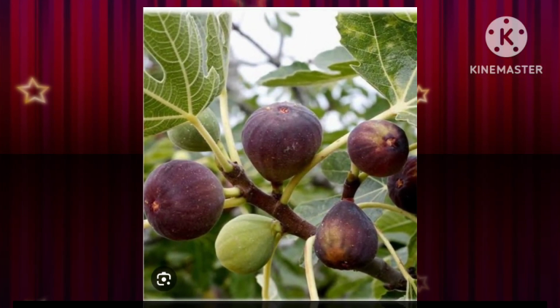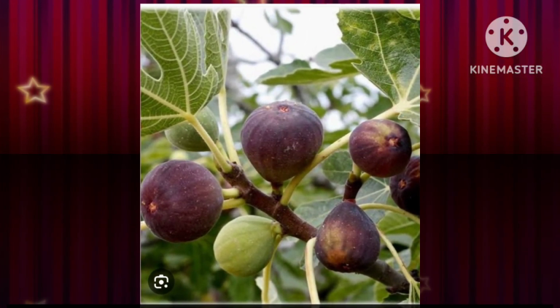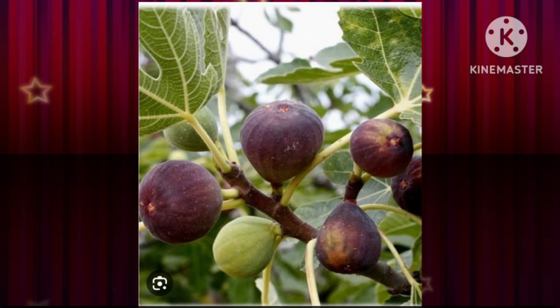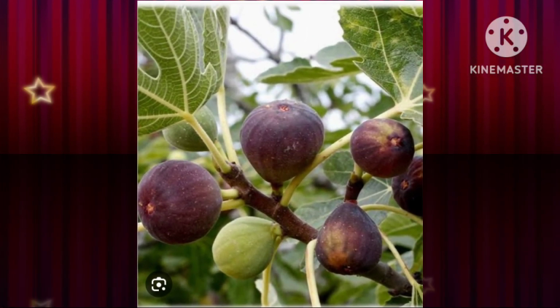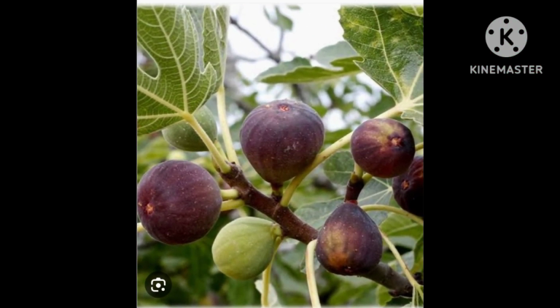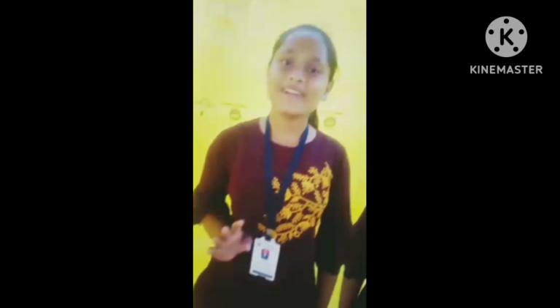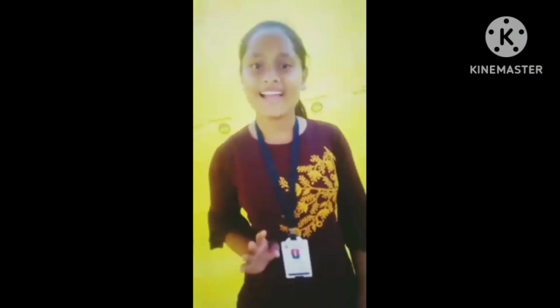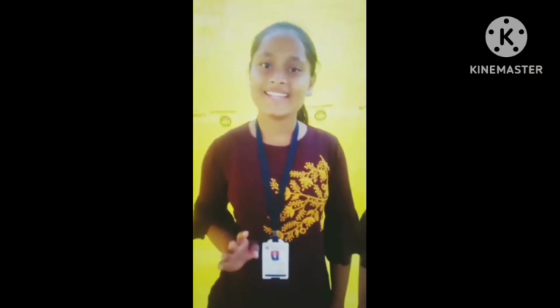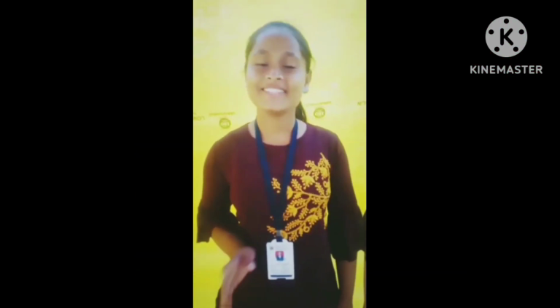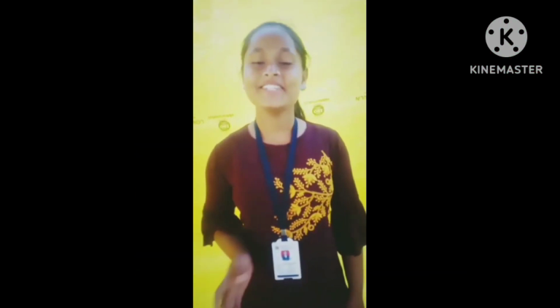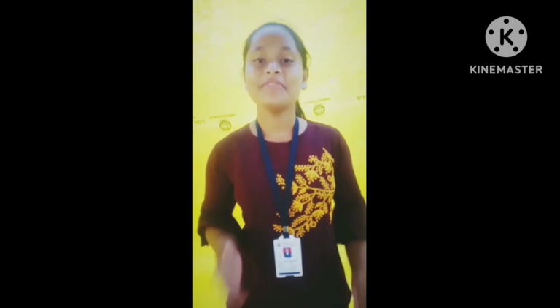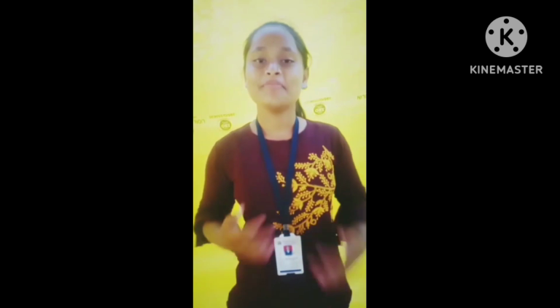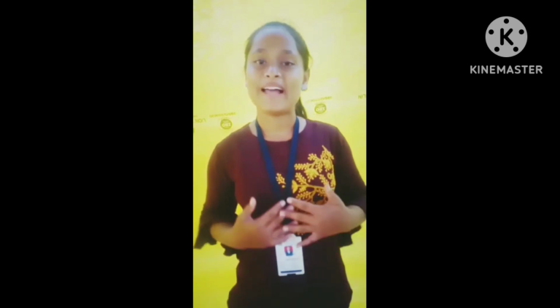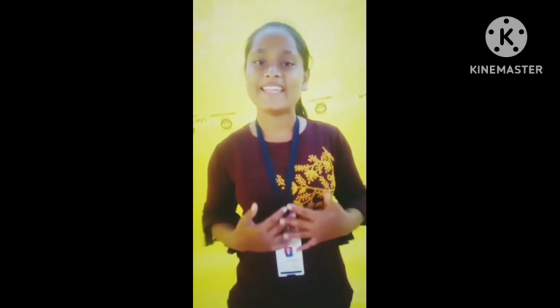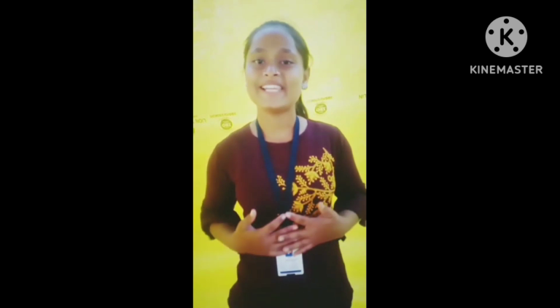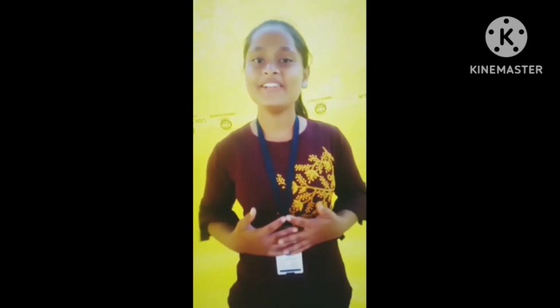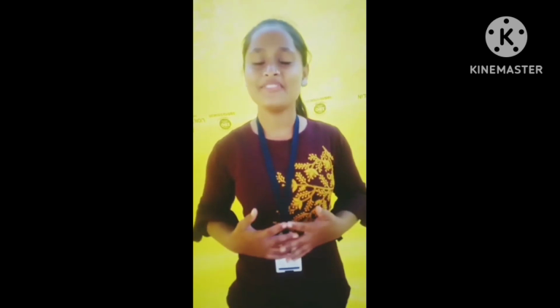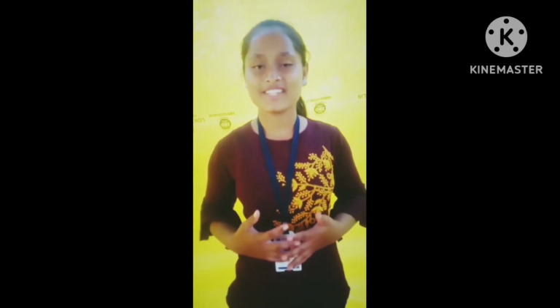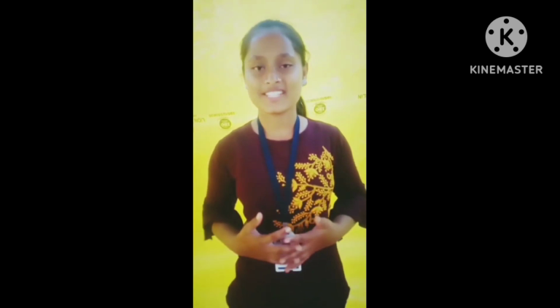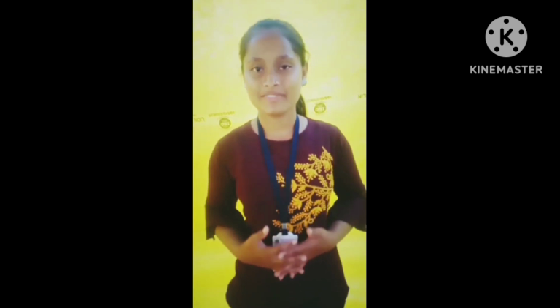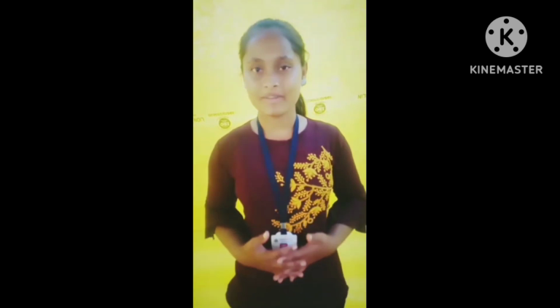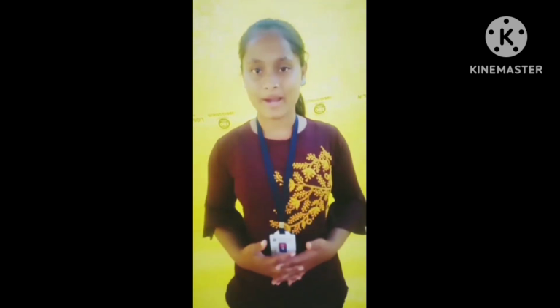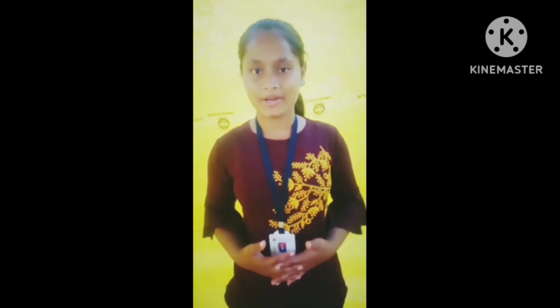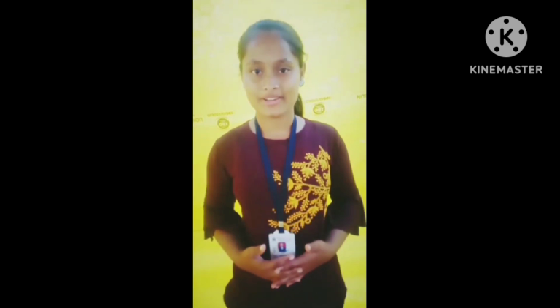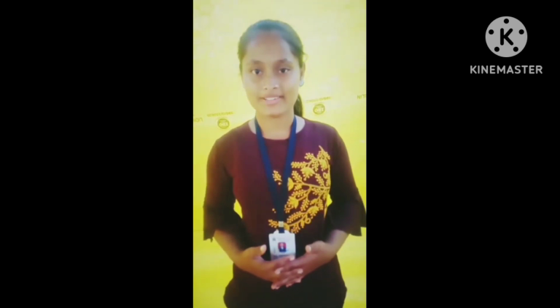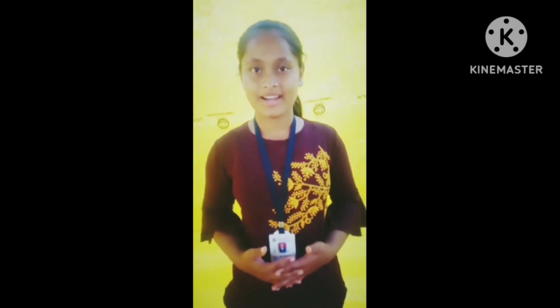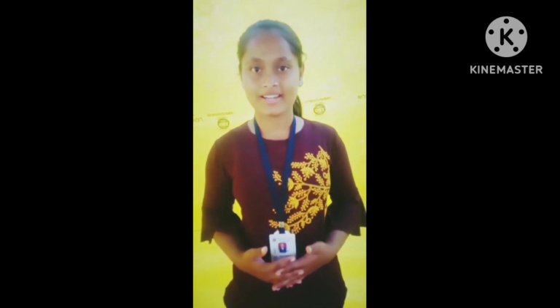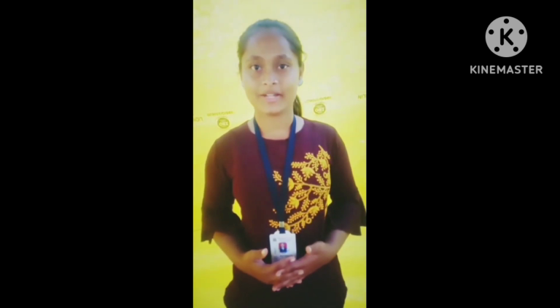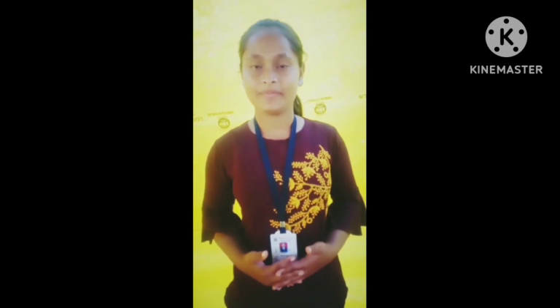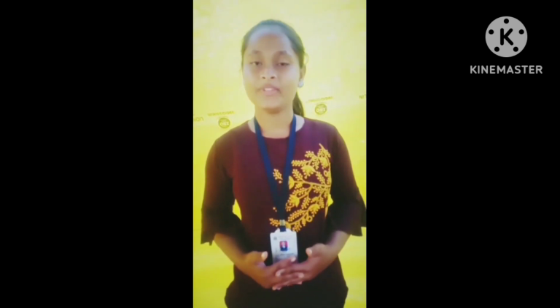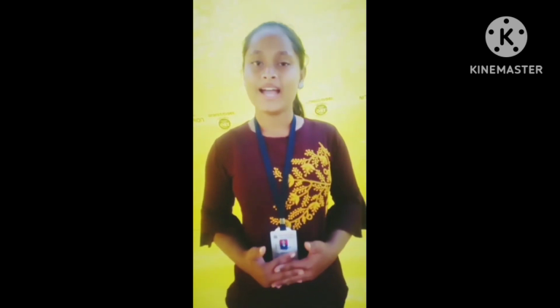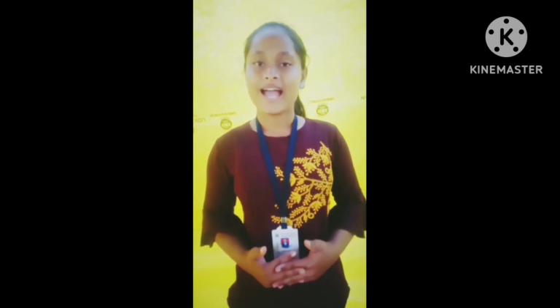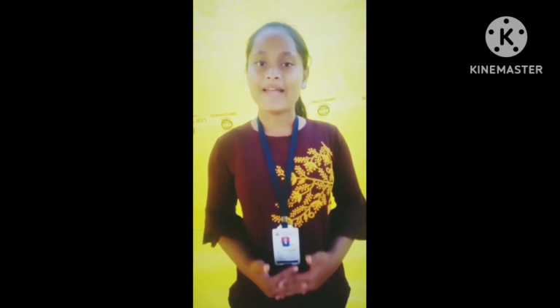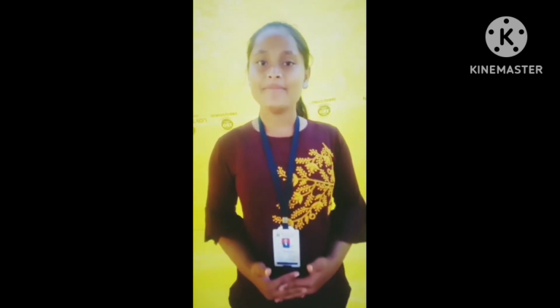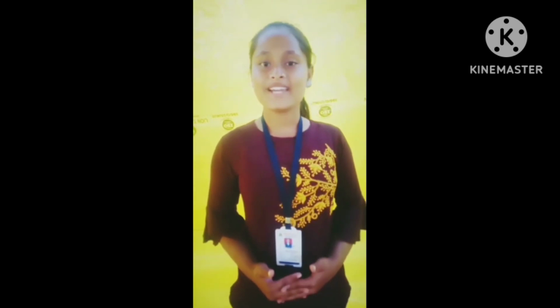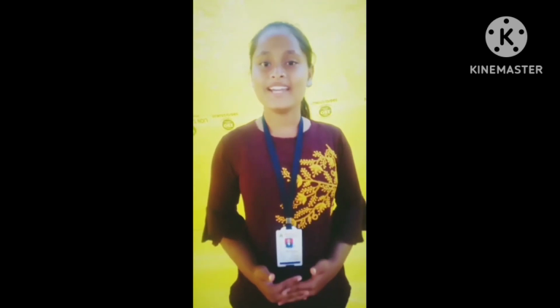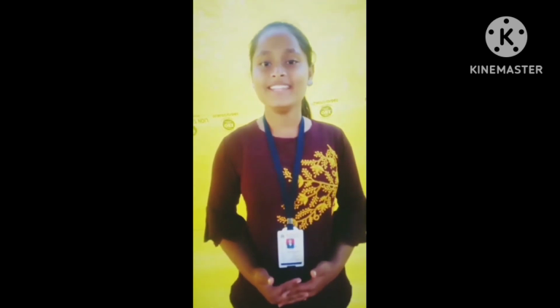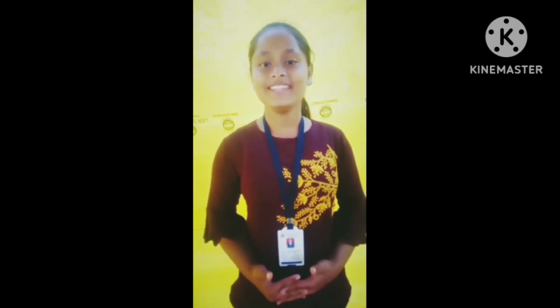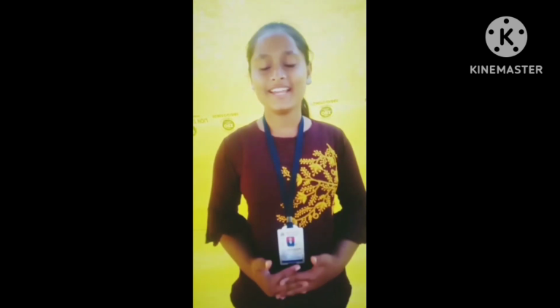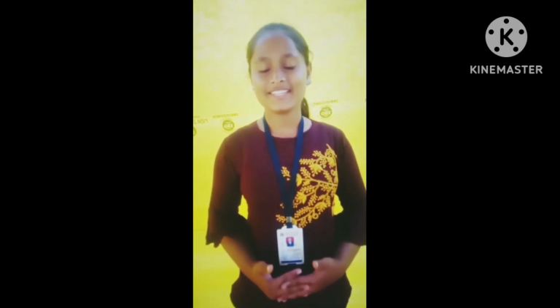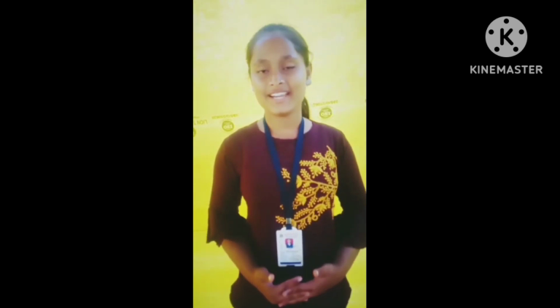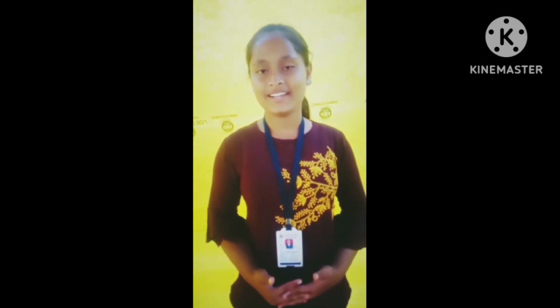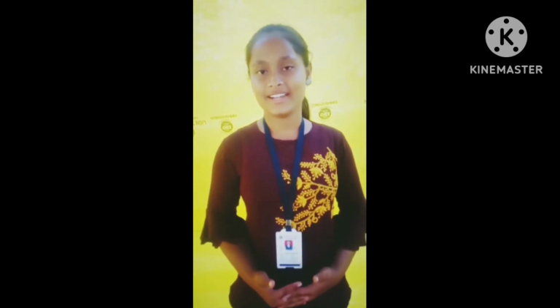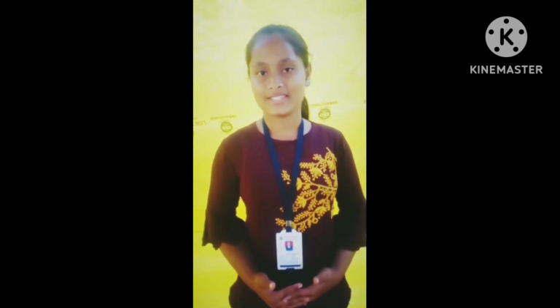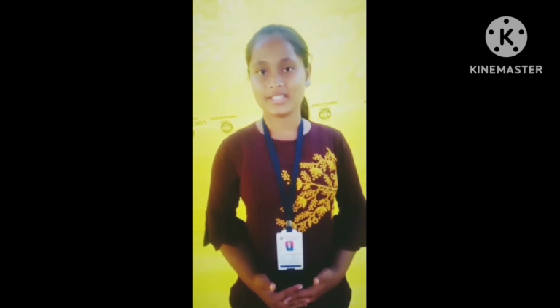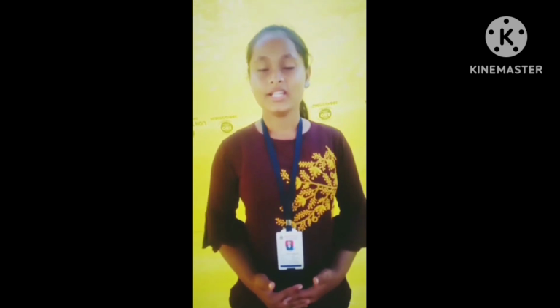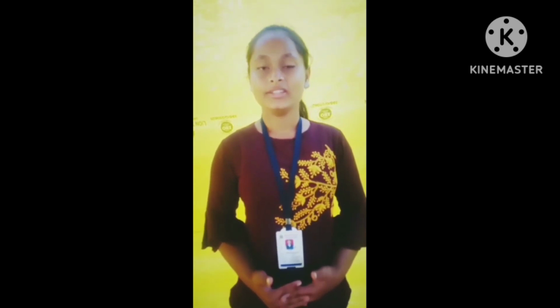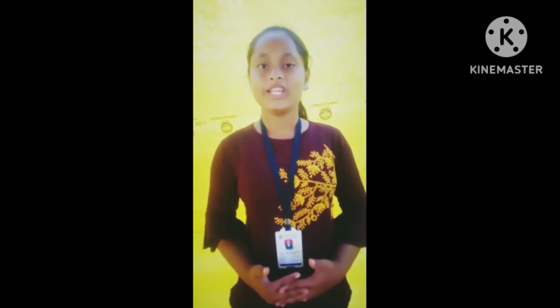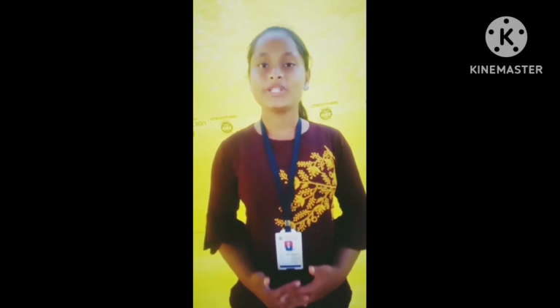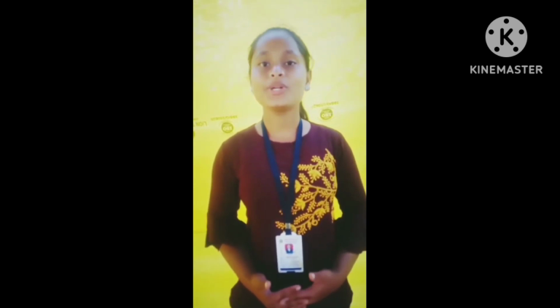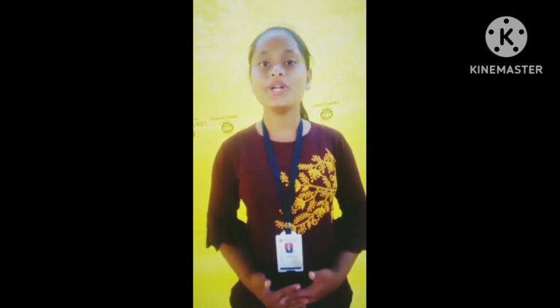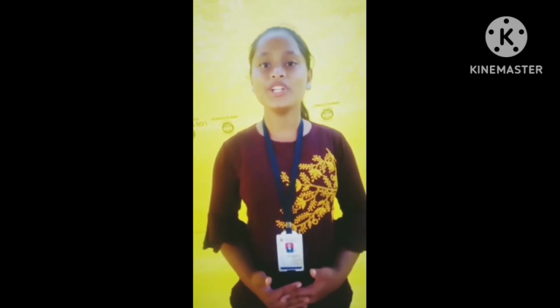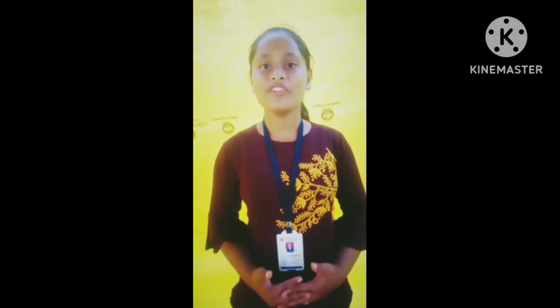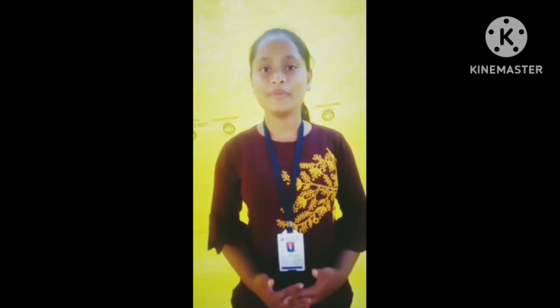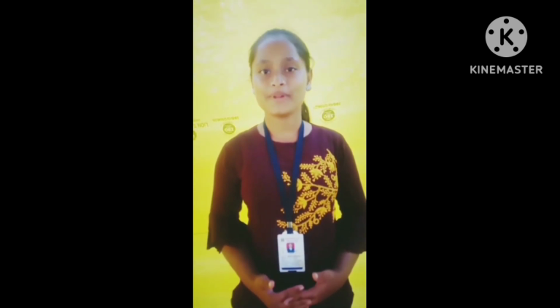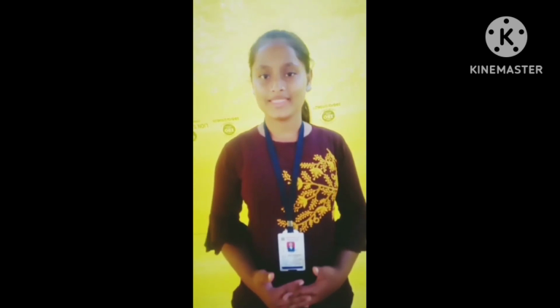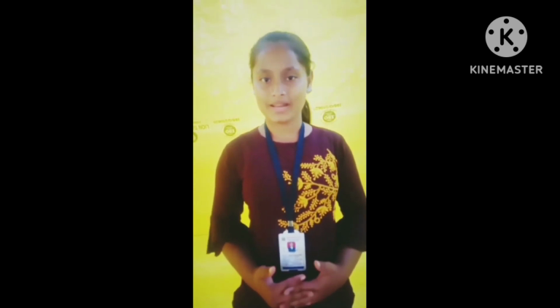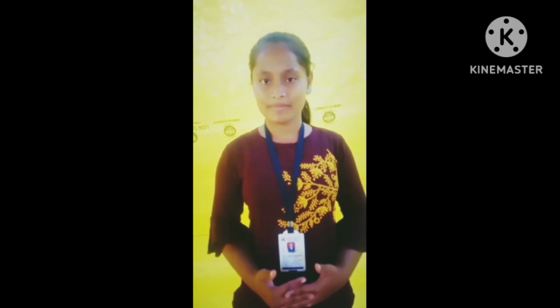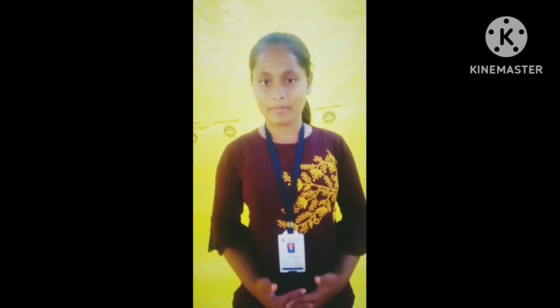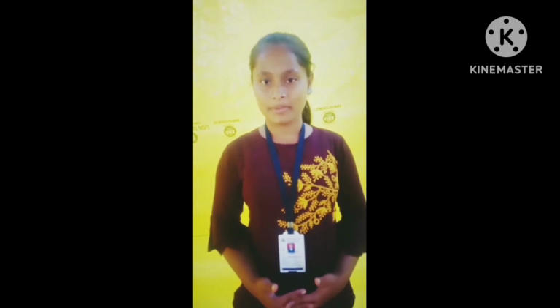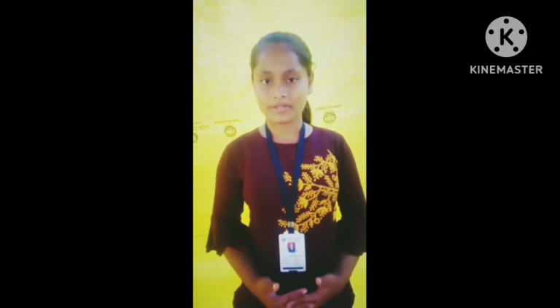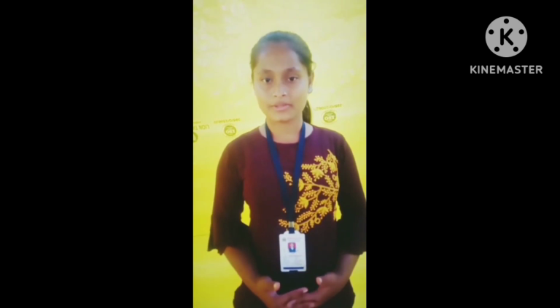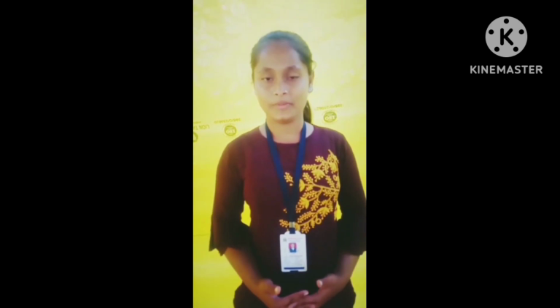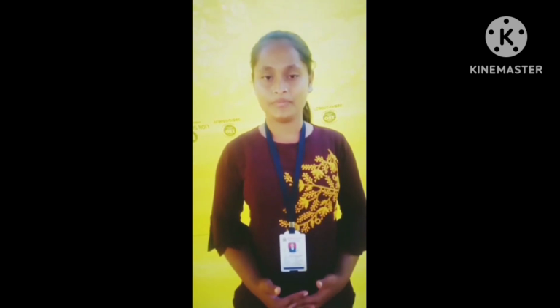Hi guys, myself Vaishnavi Pandranghati. I am studying in Edison class, and I am a student of Purandhar Public School.